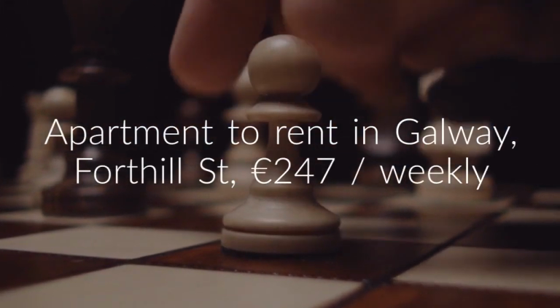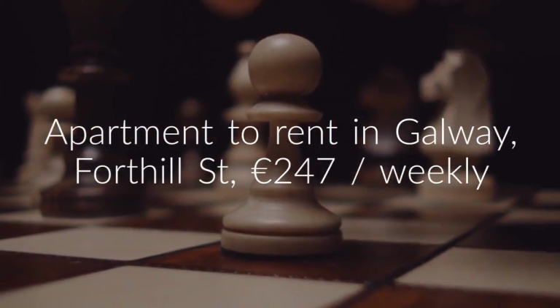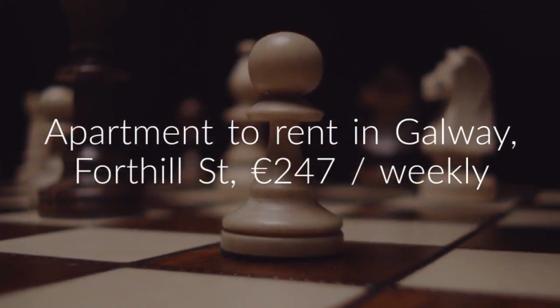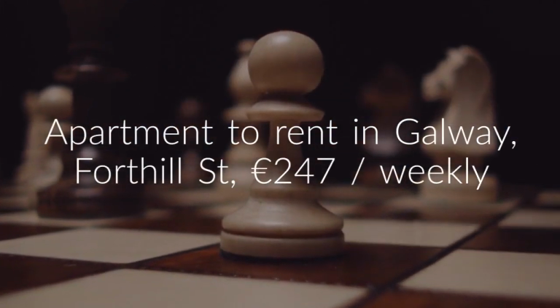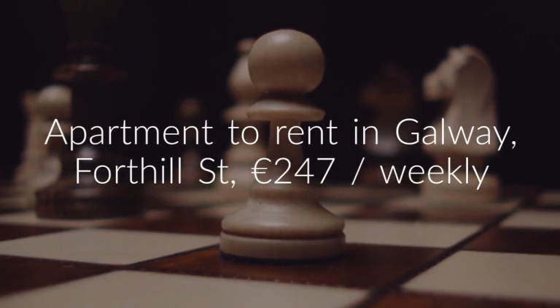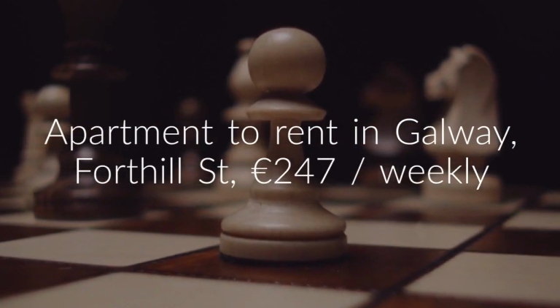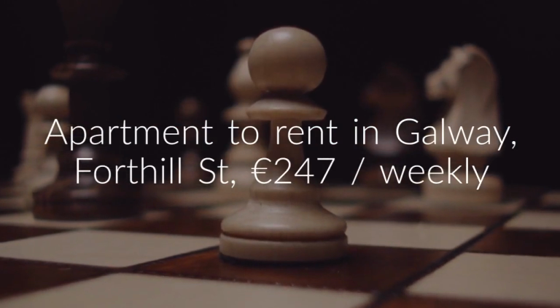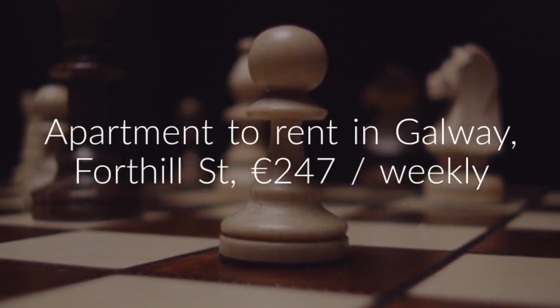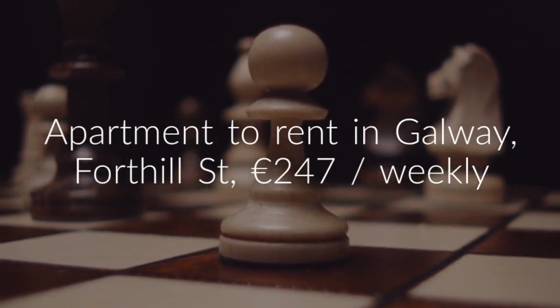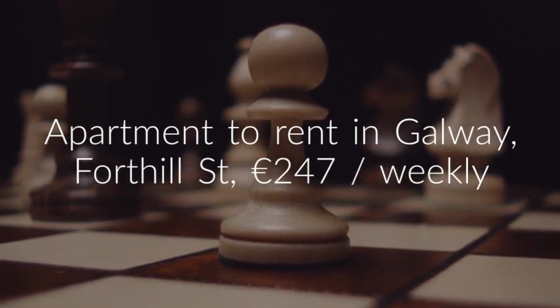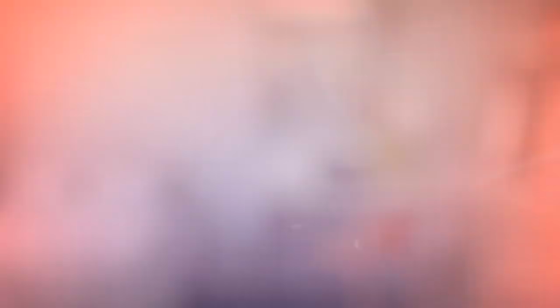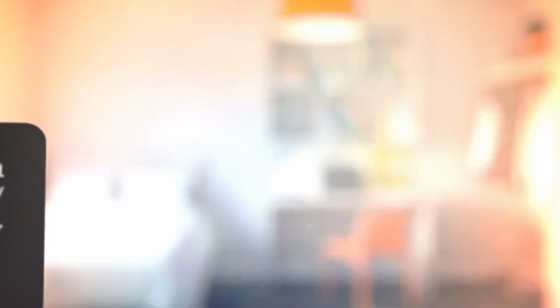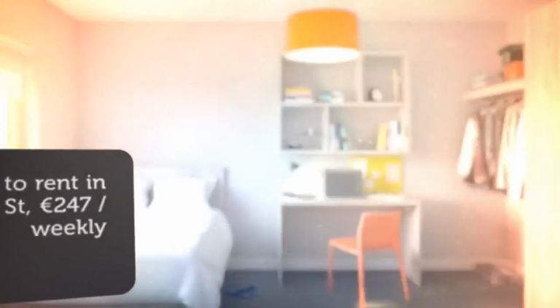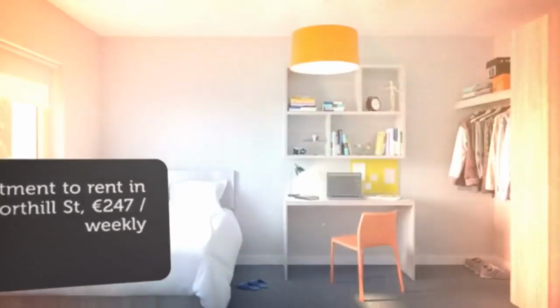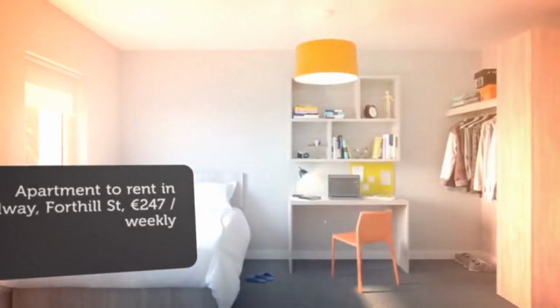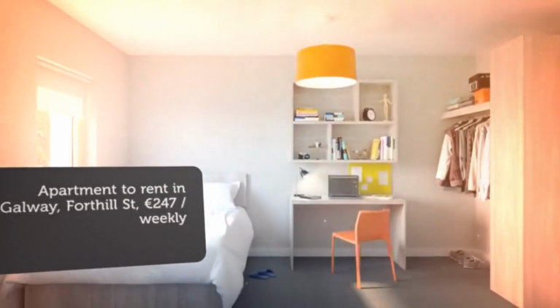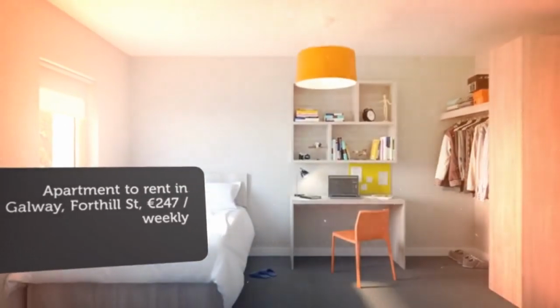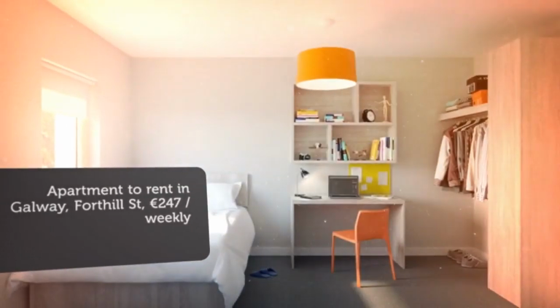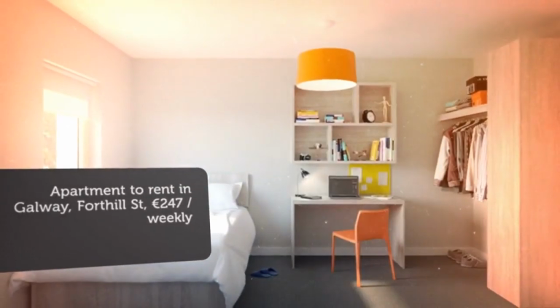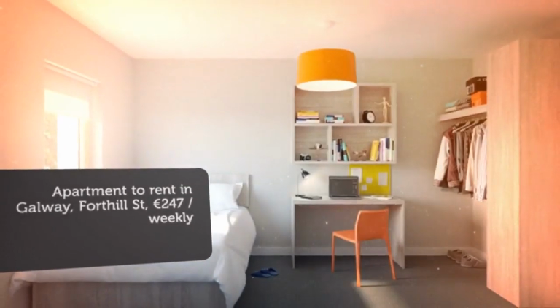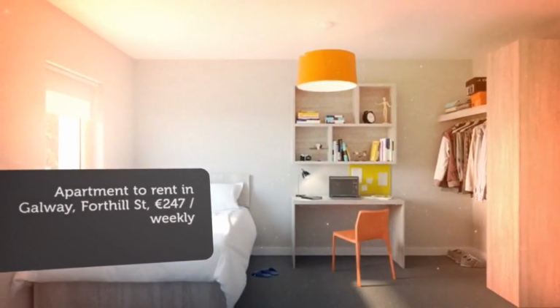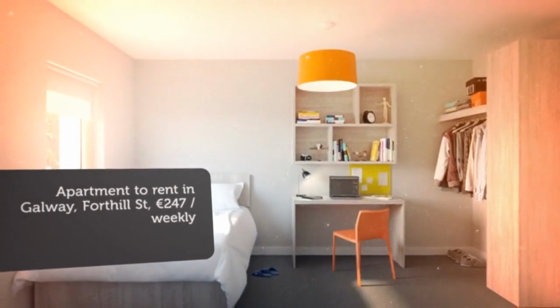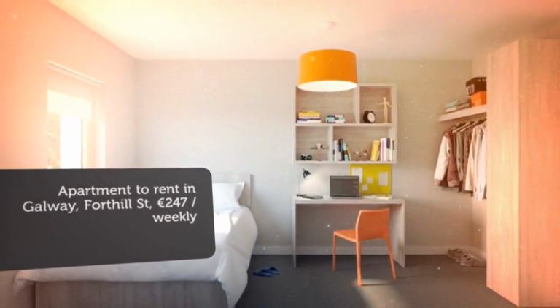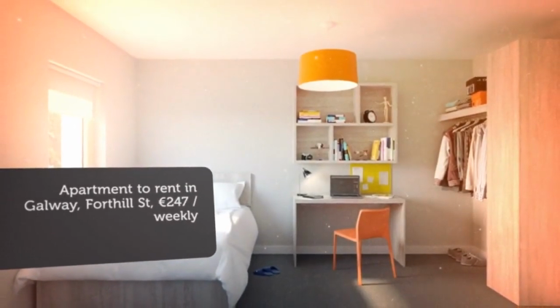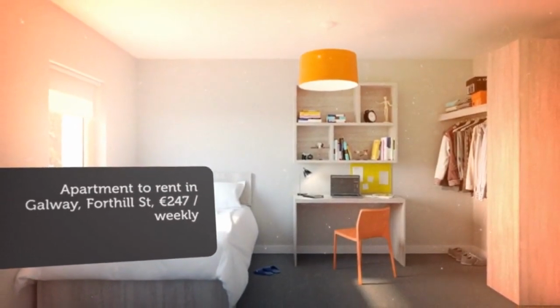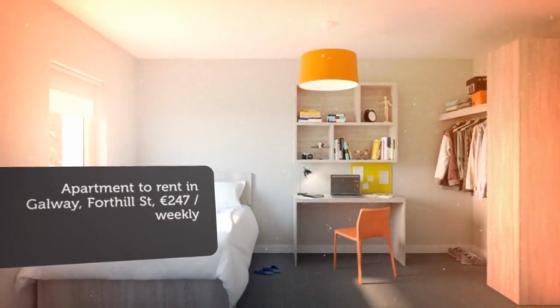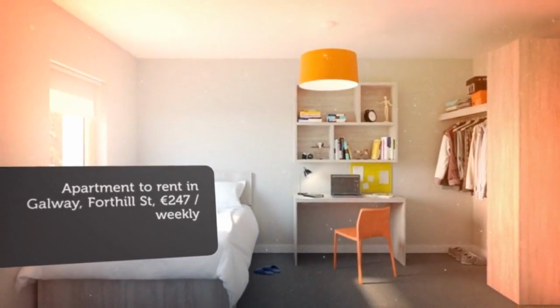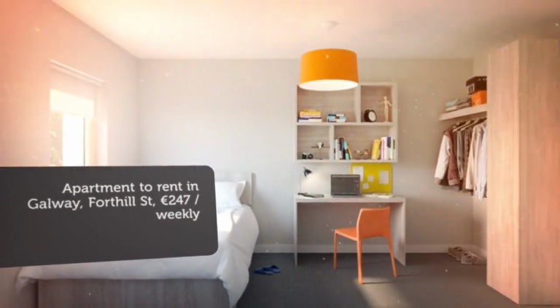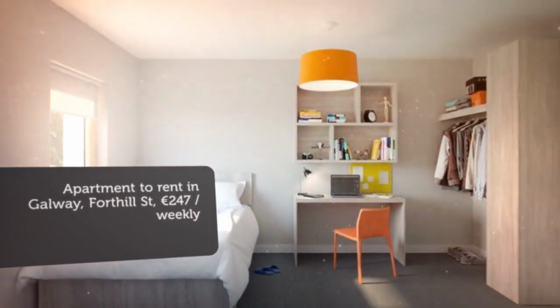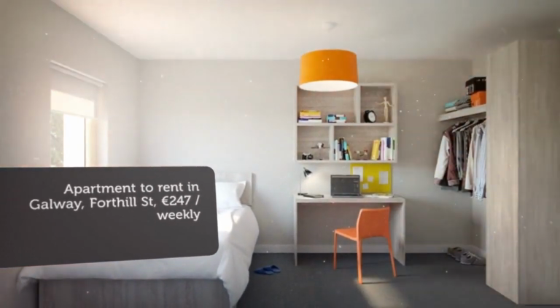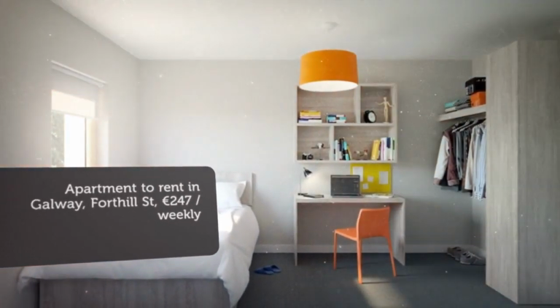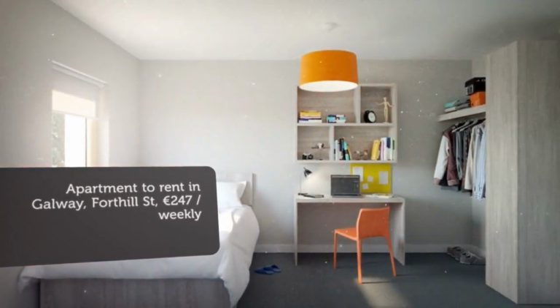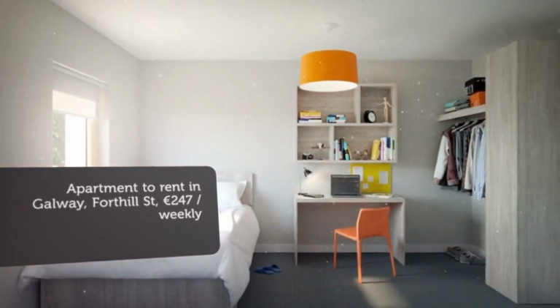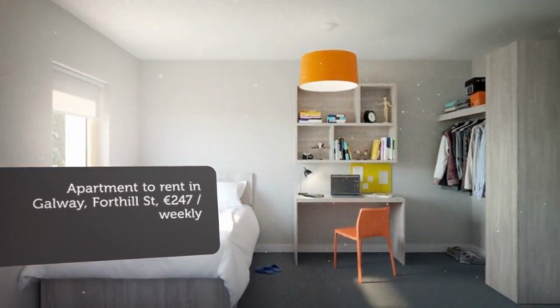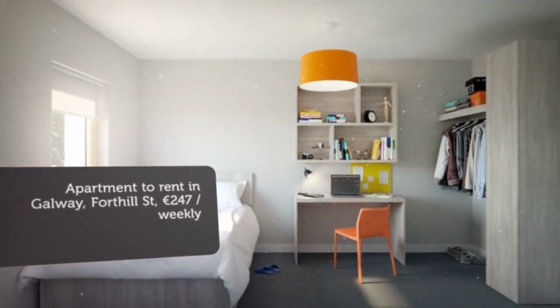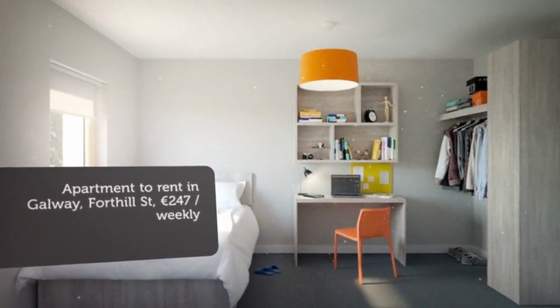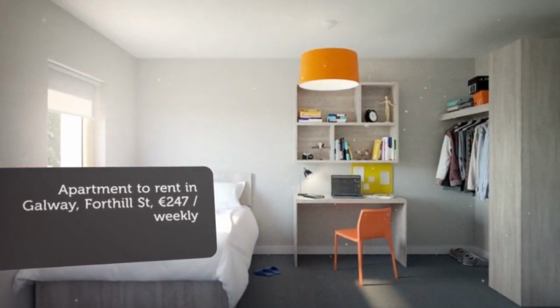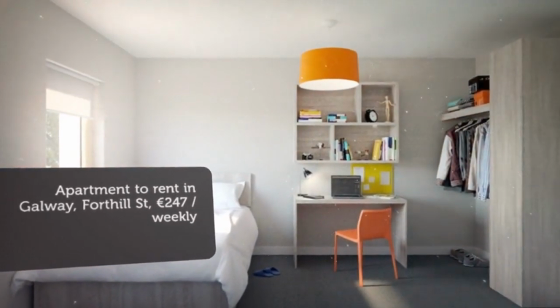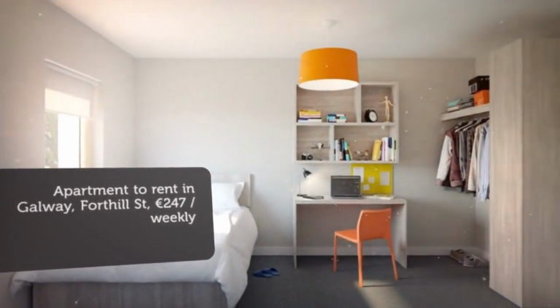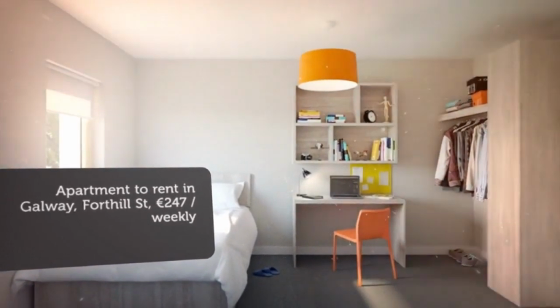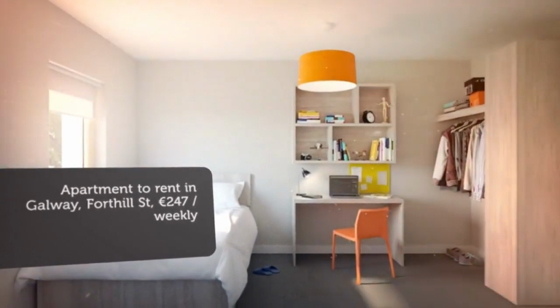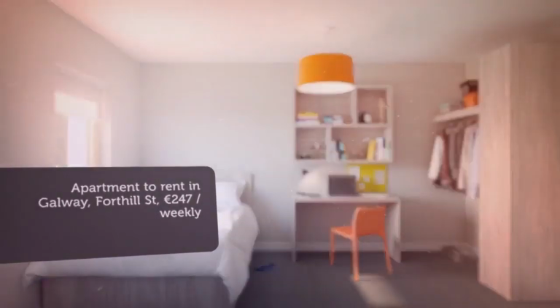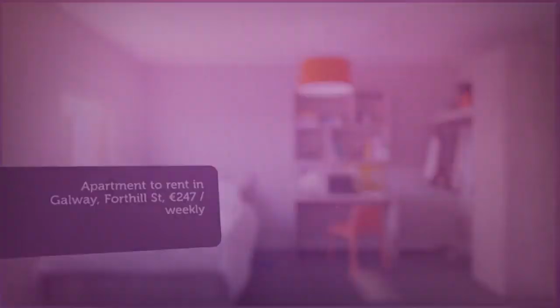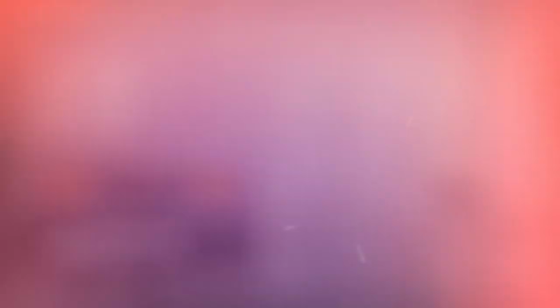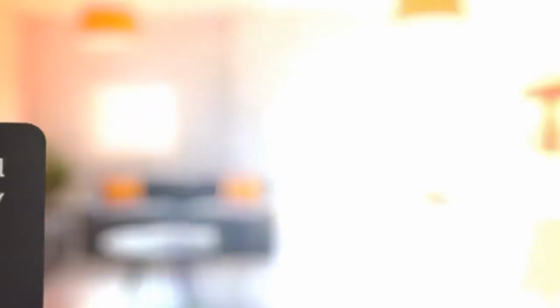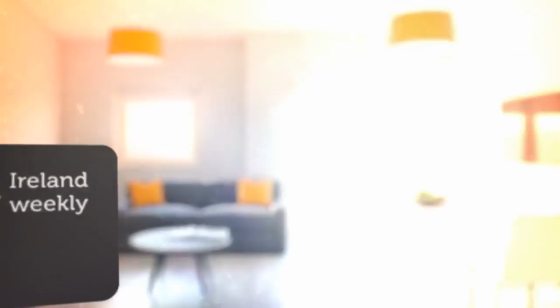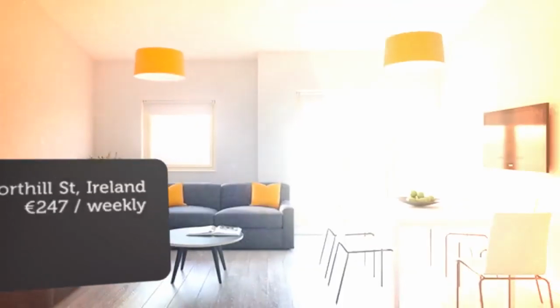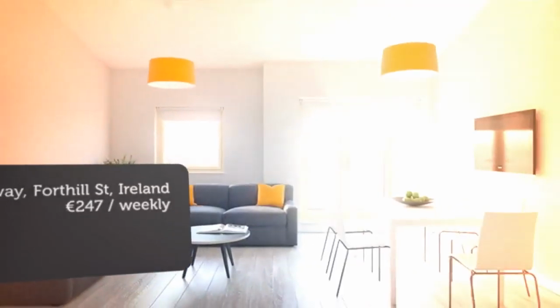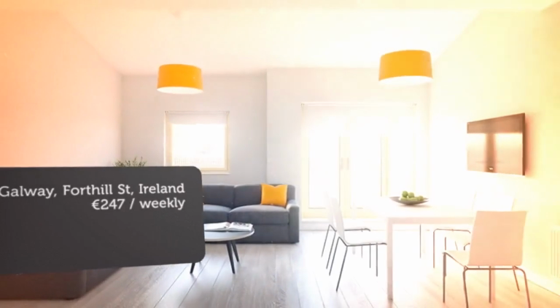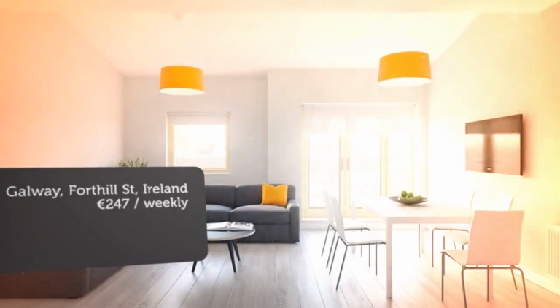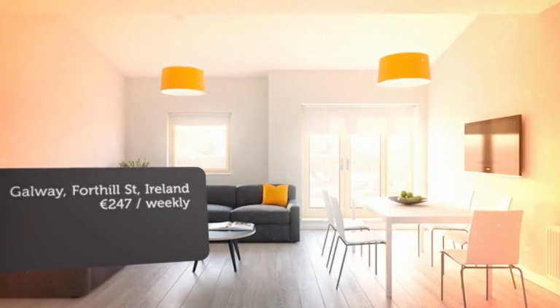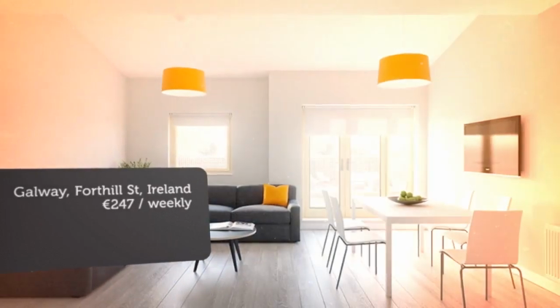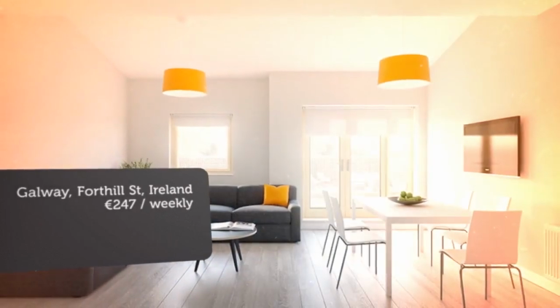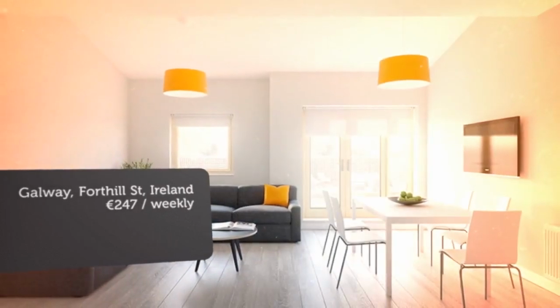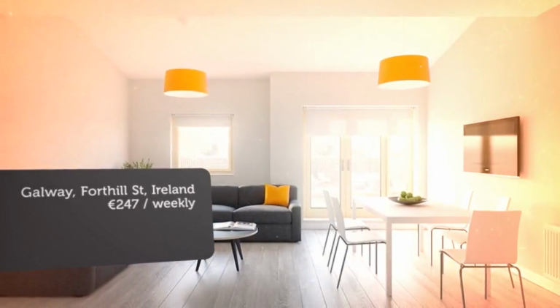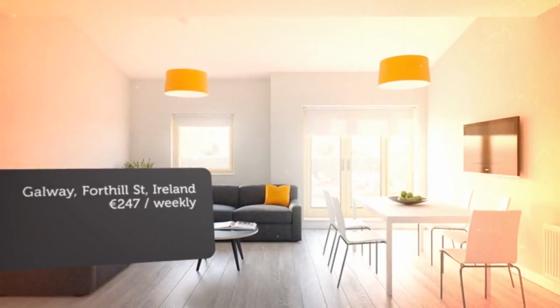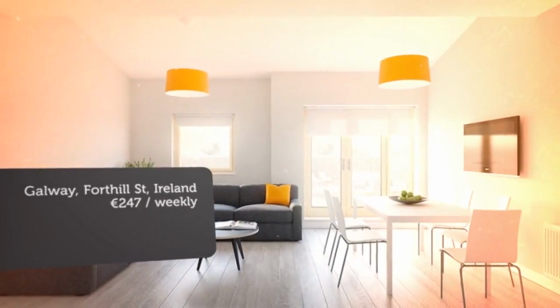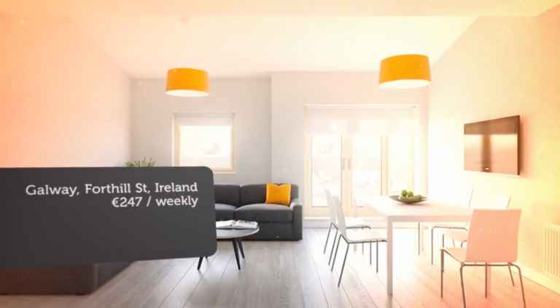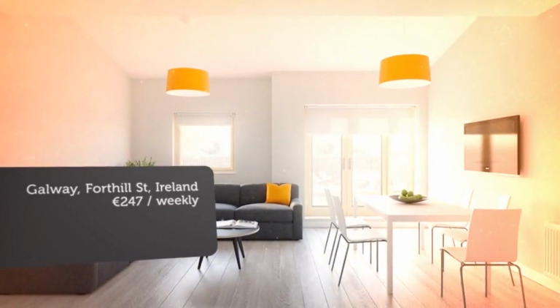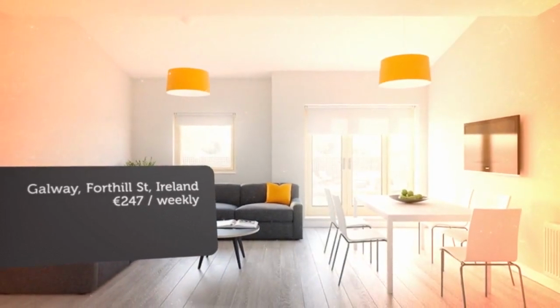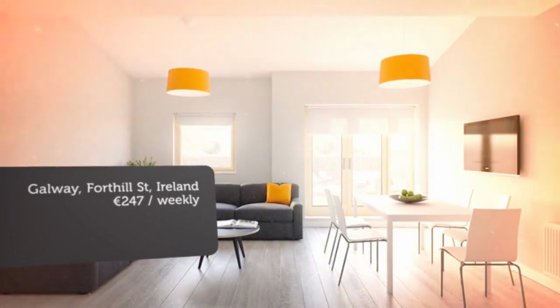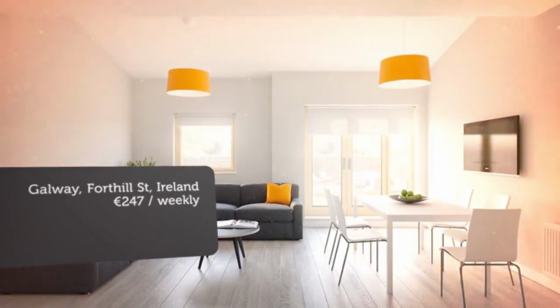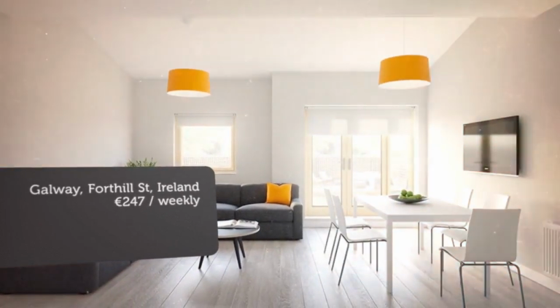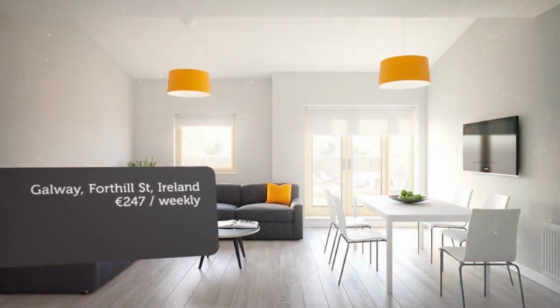Bright, airy, and freshly decorated, each of our one, two, or three-bed apartments offer residents generous space to study and relax.